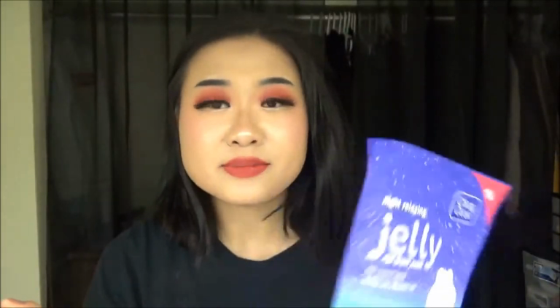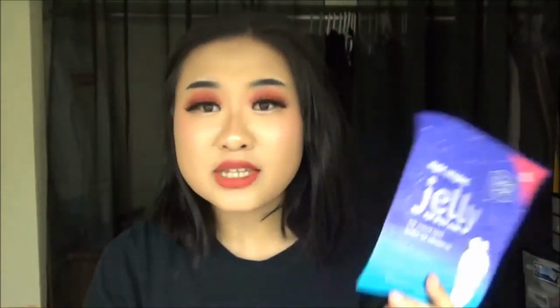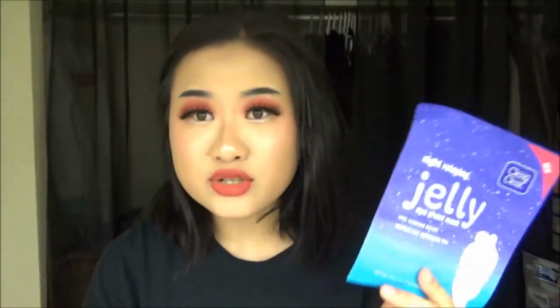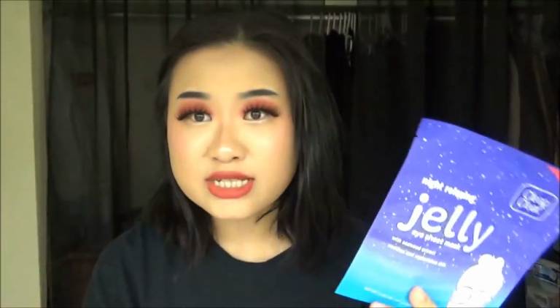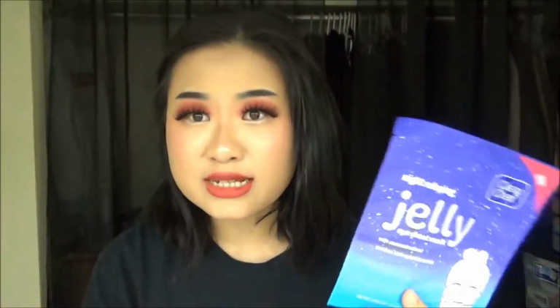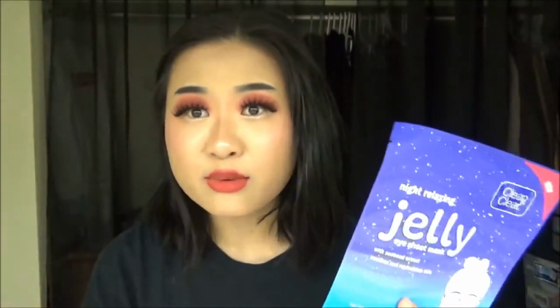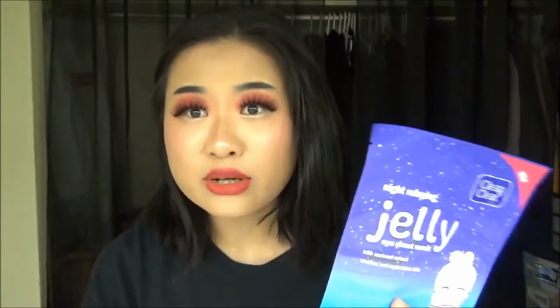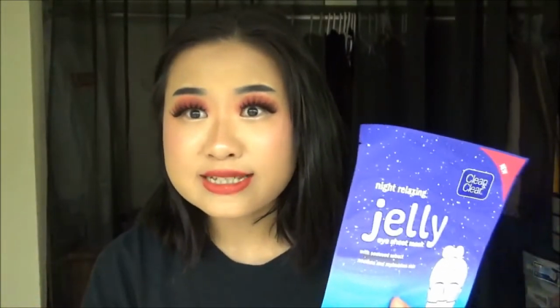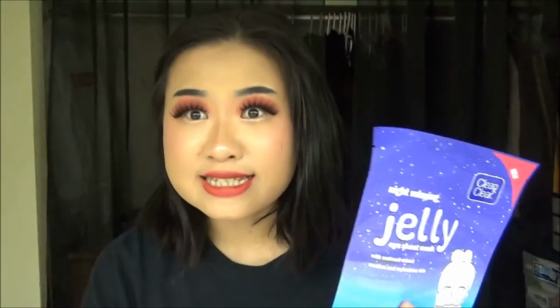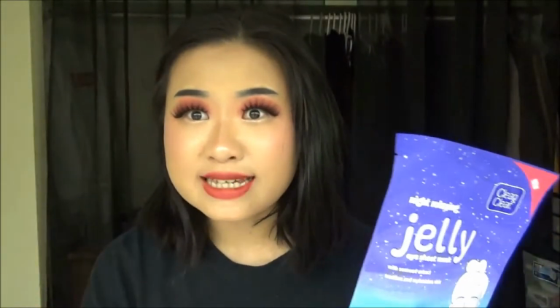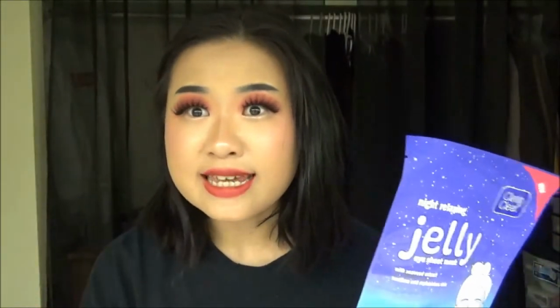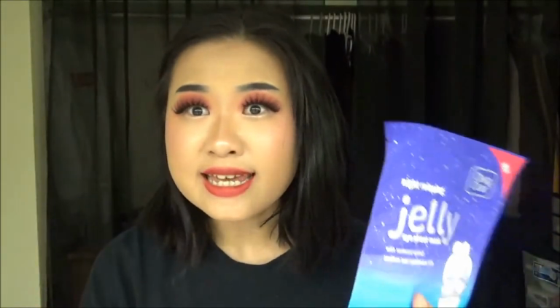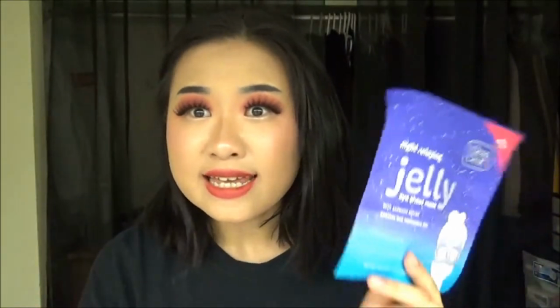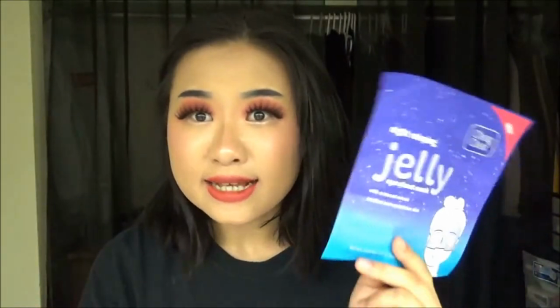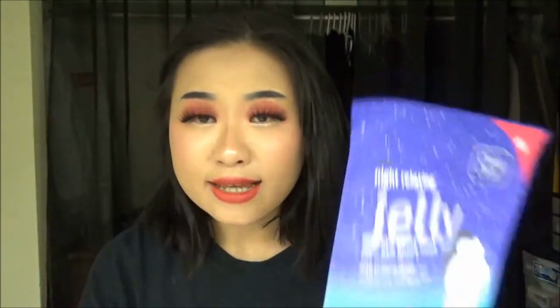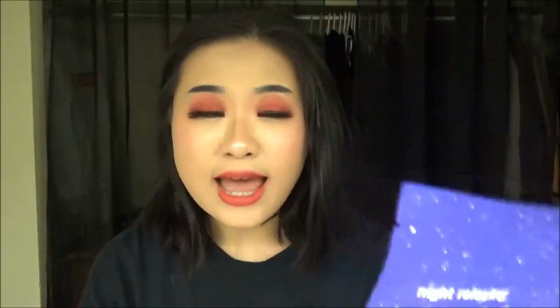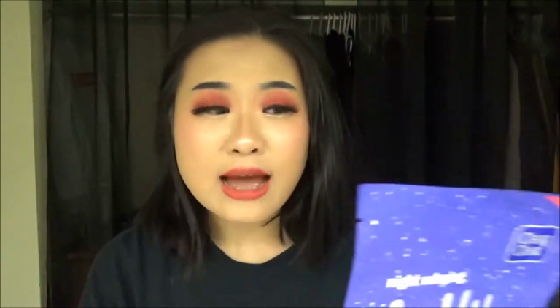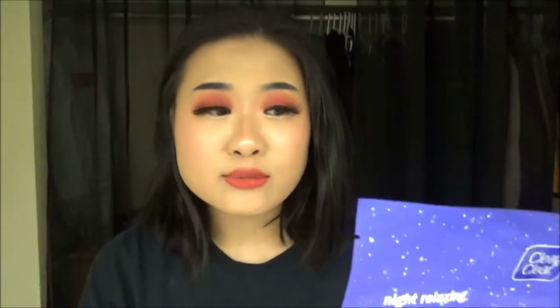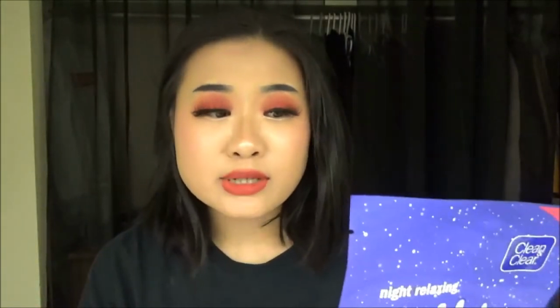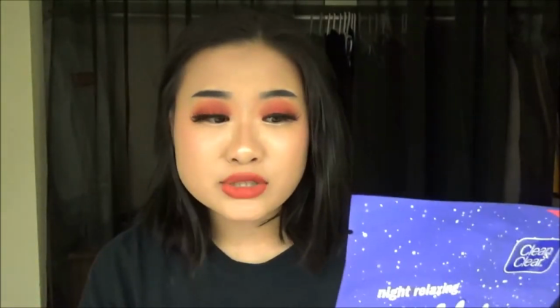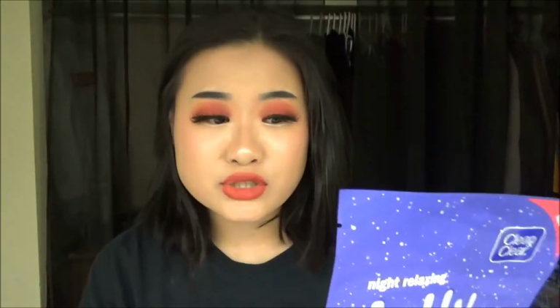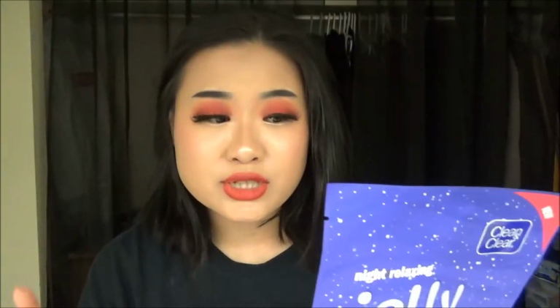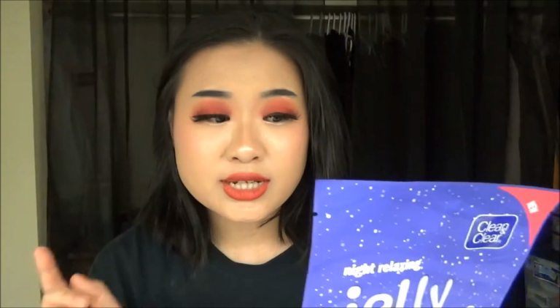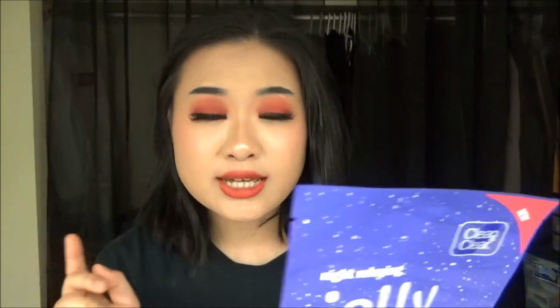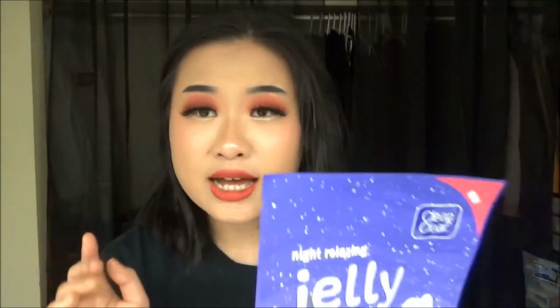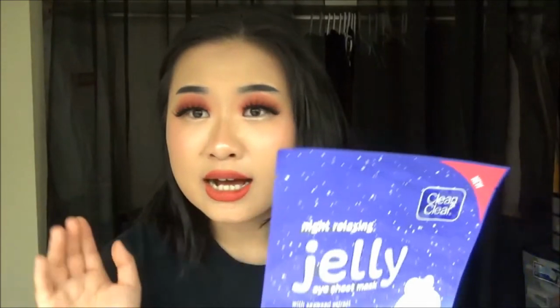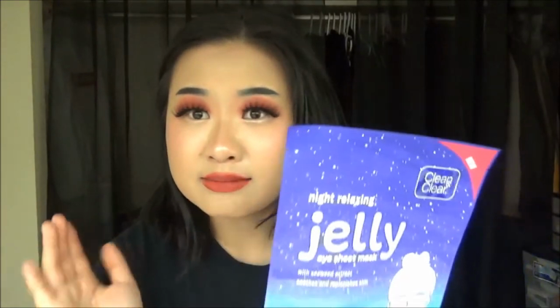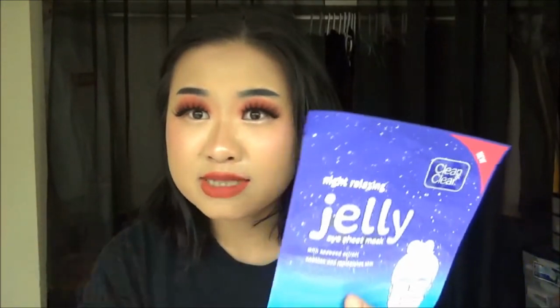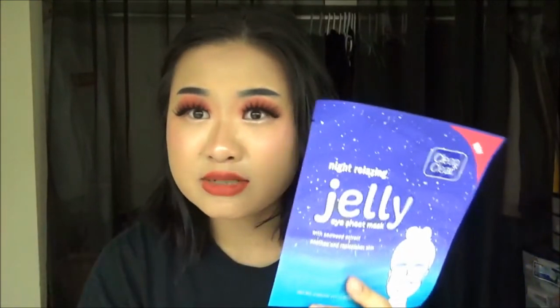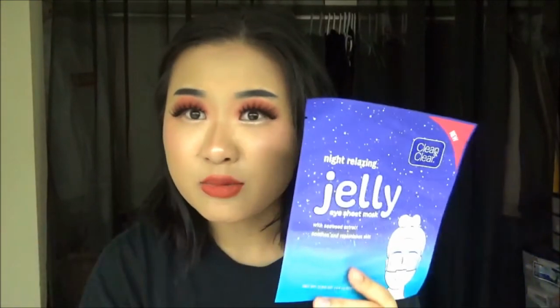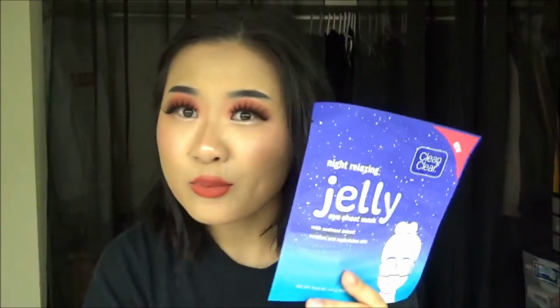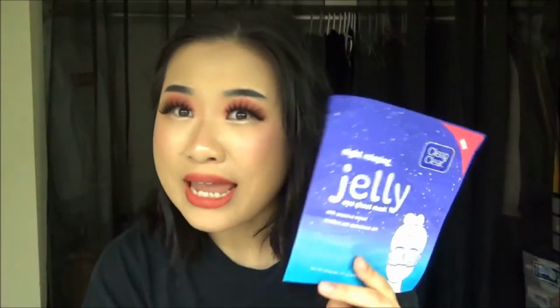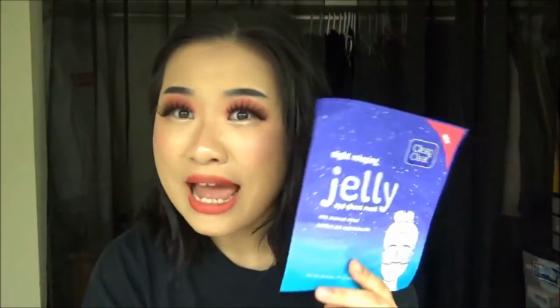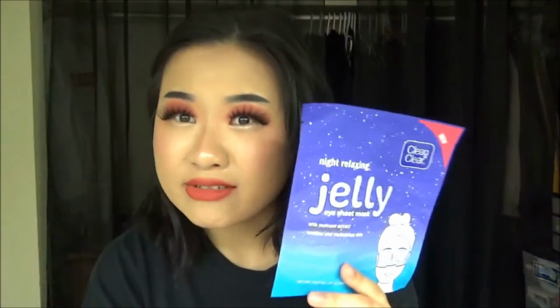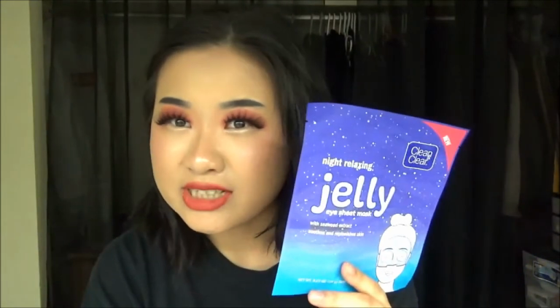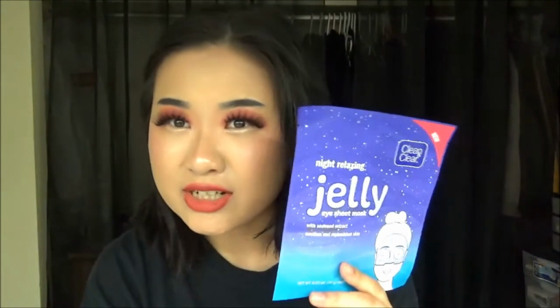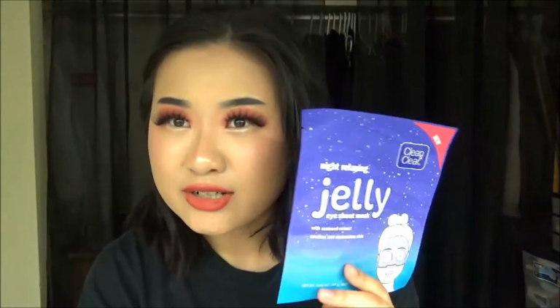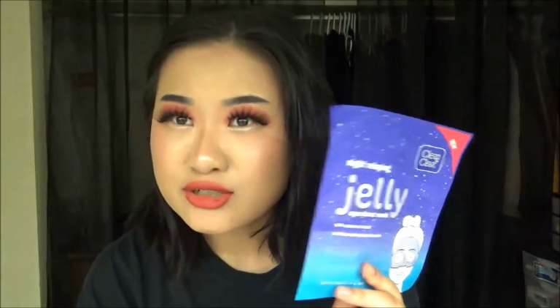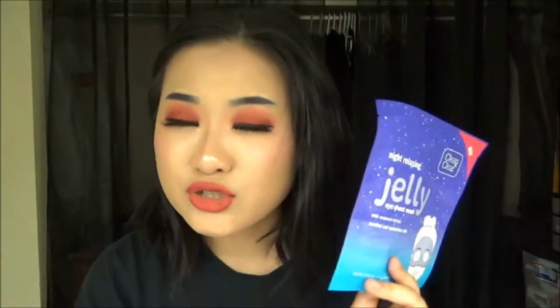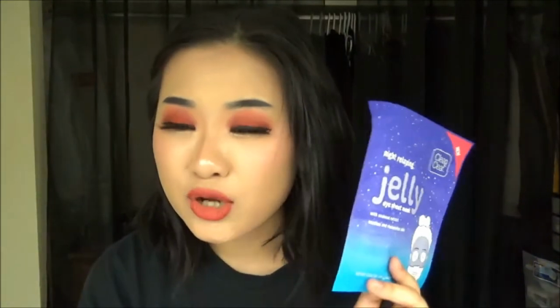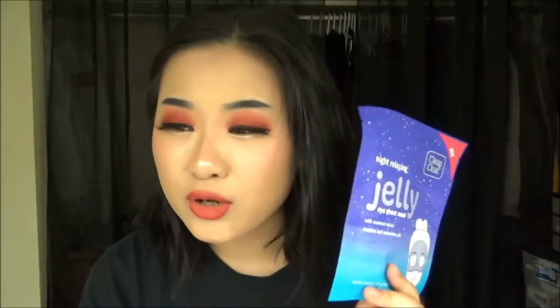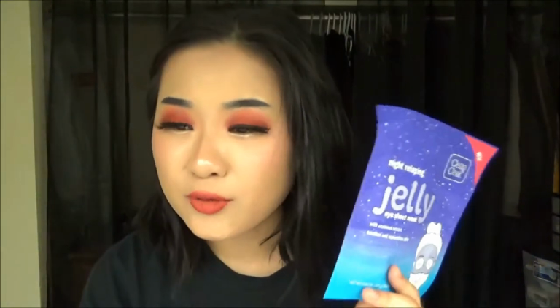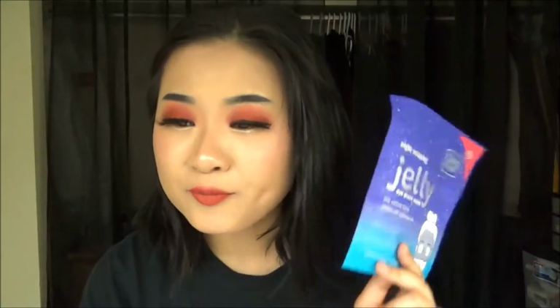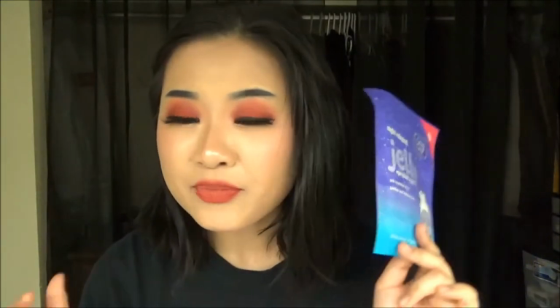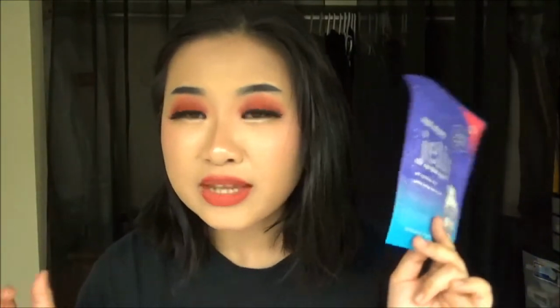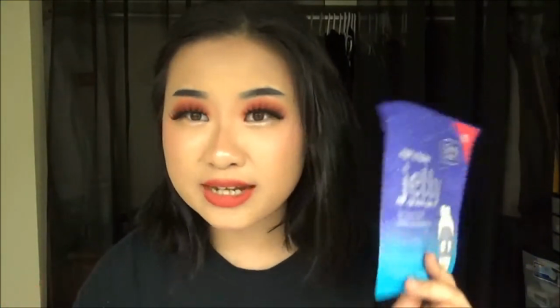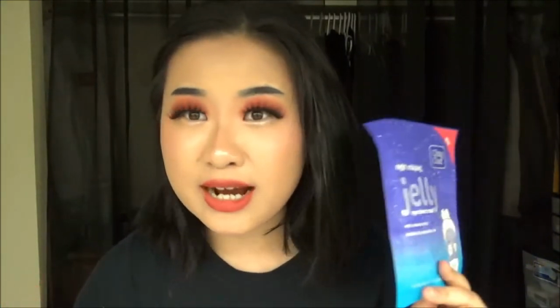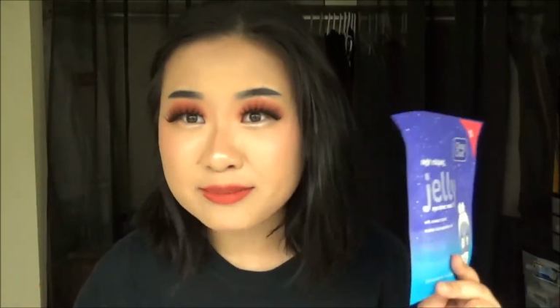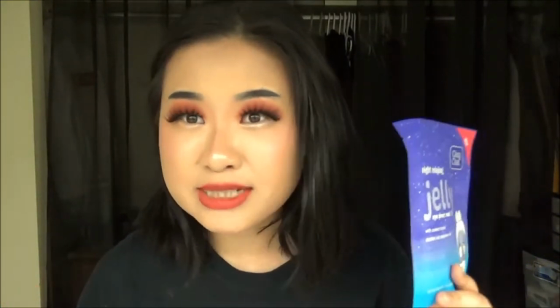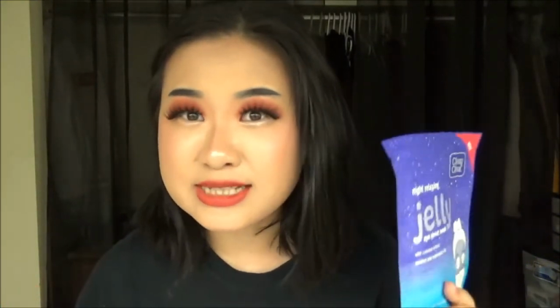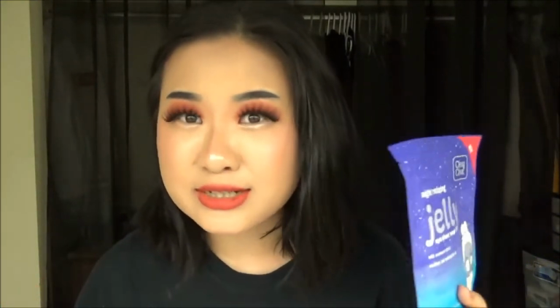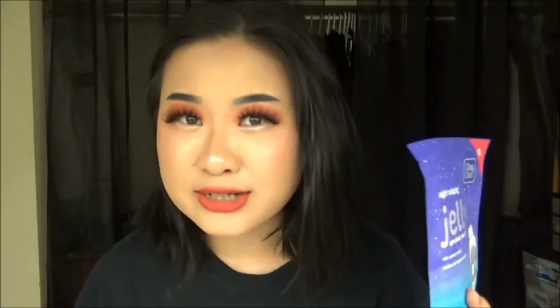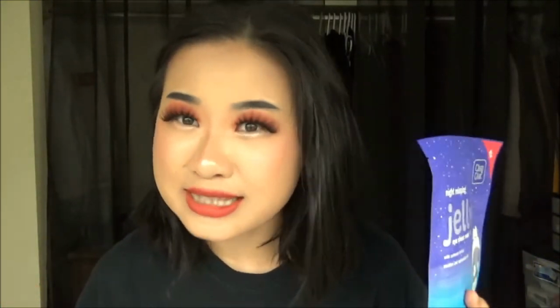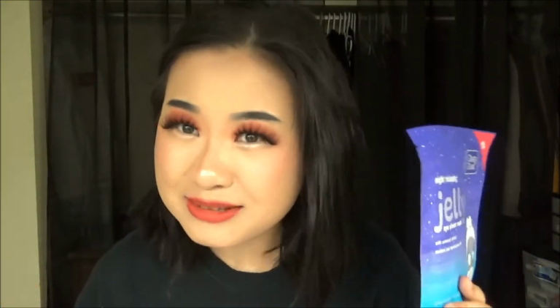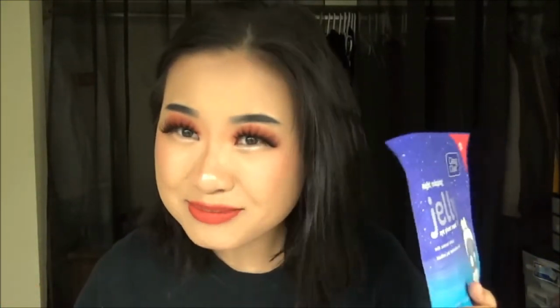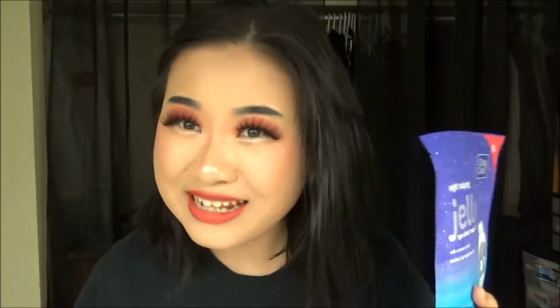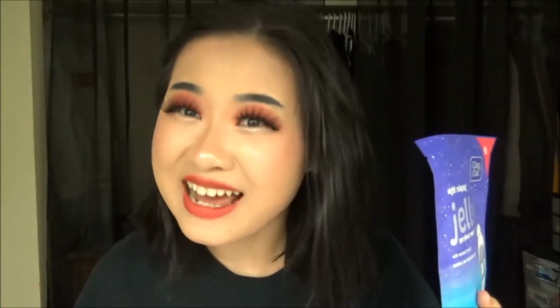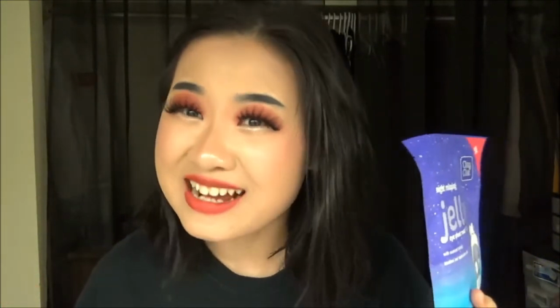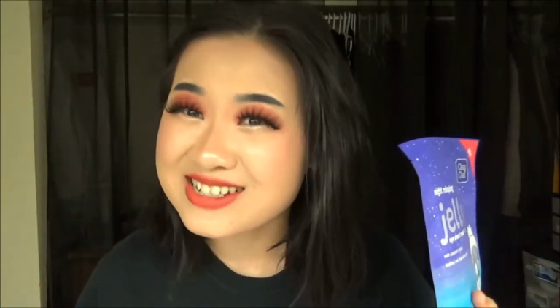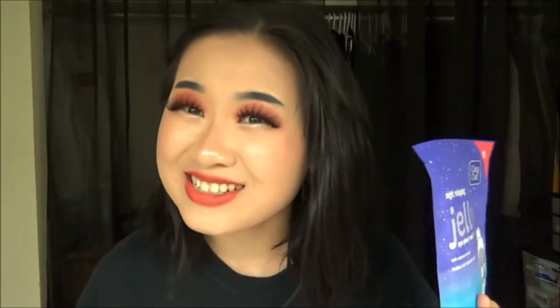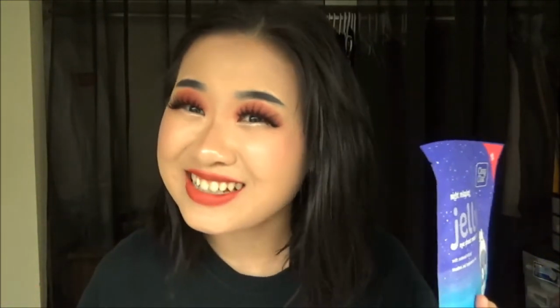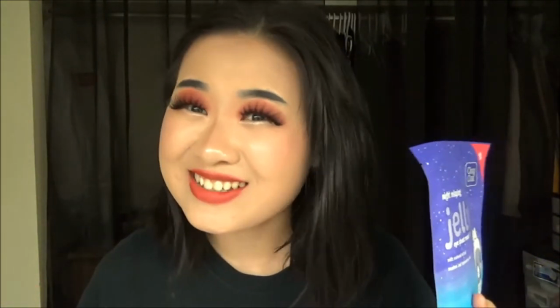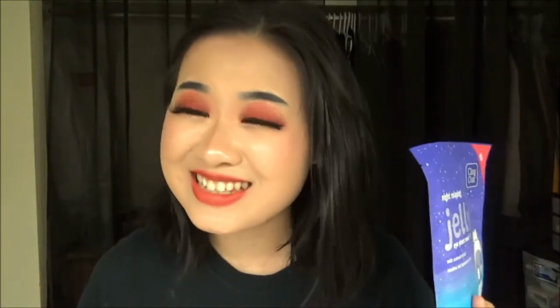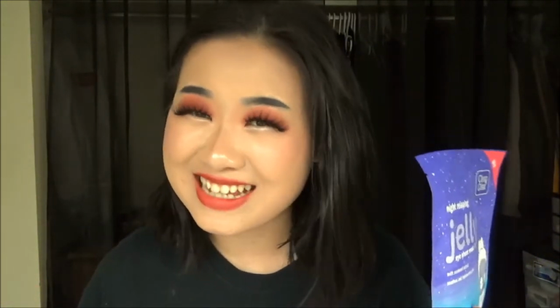It will be interesting to see how much serum we have in here. I'm going to insert a clip of me actually using this mask.